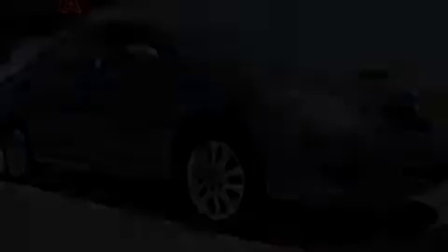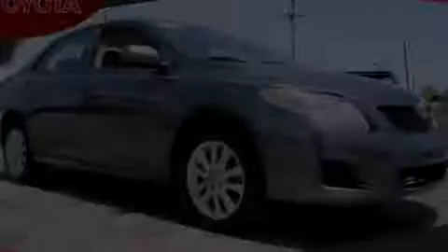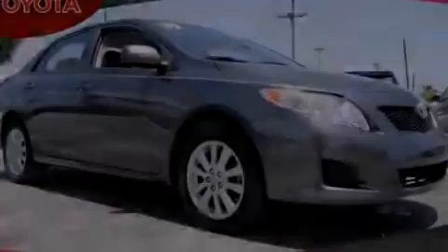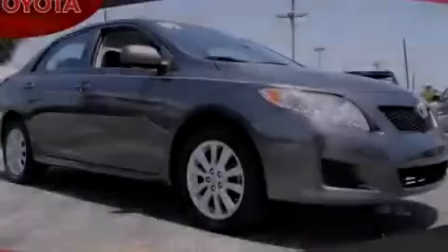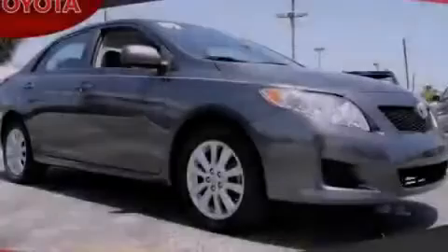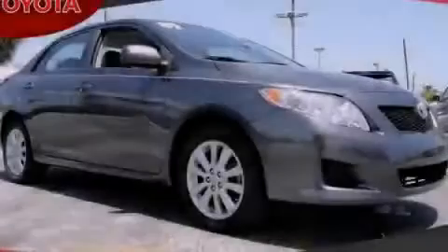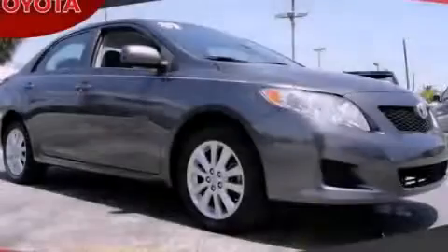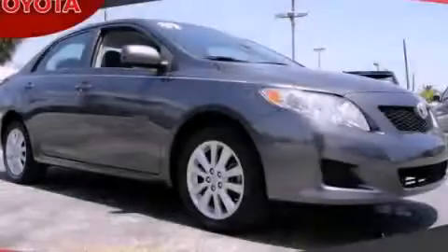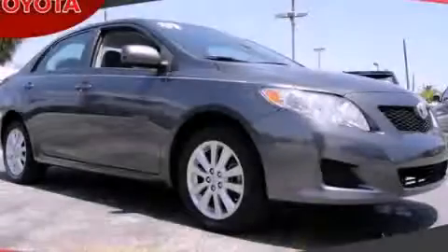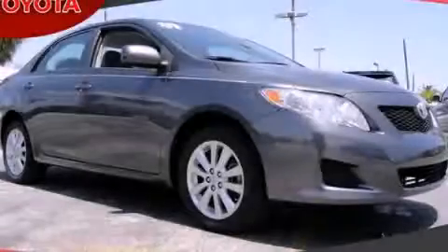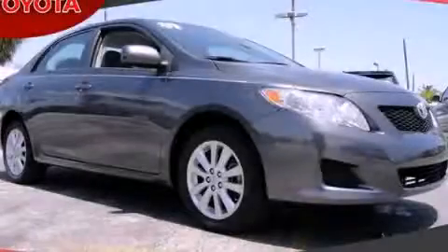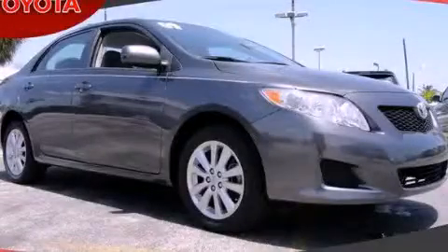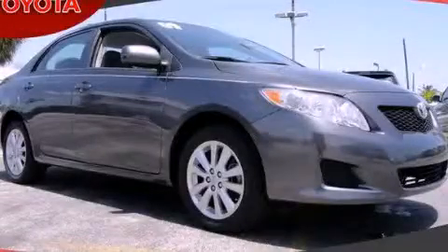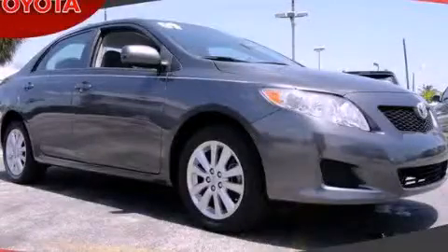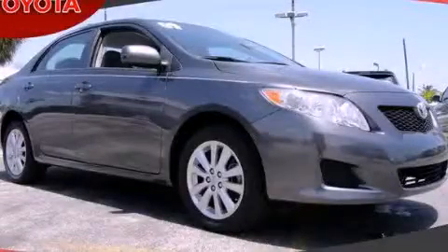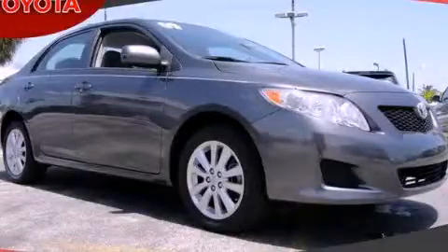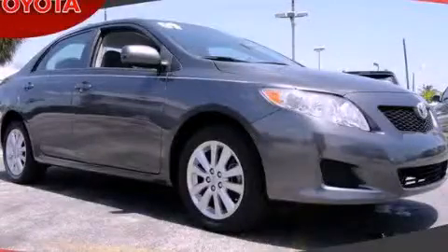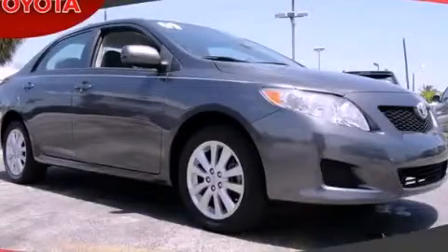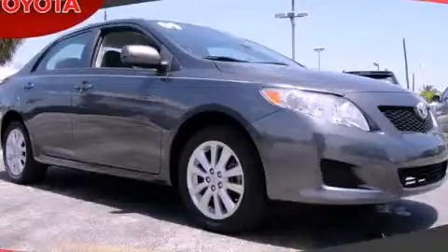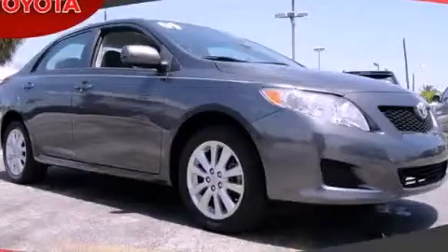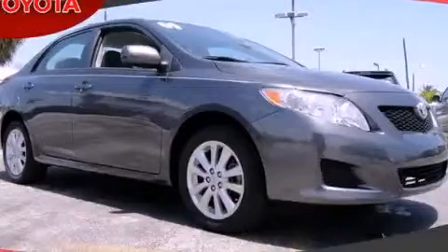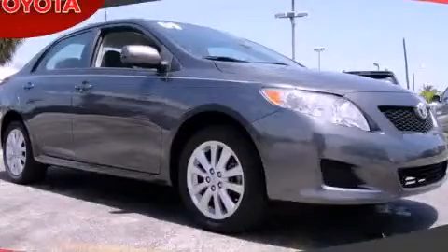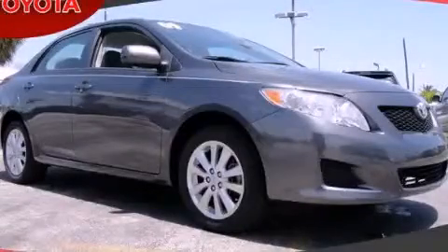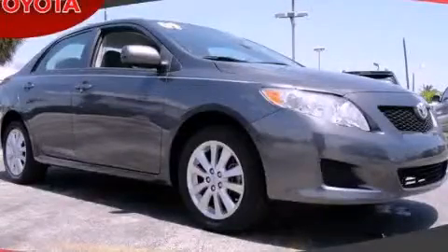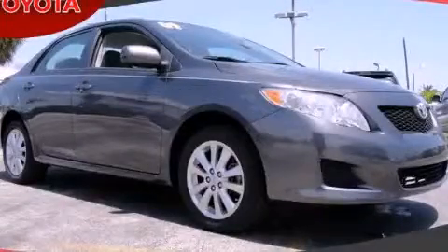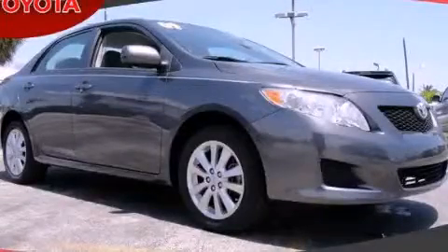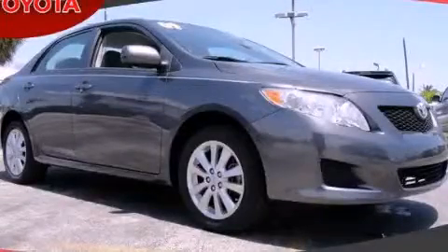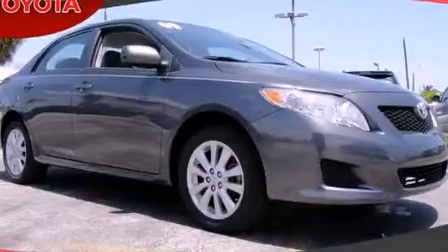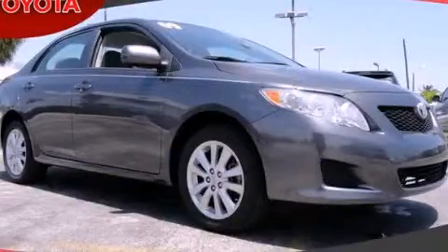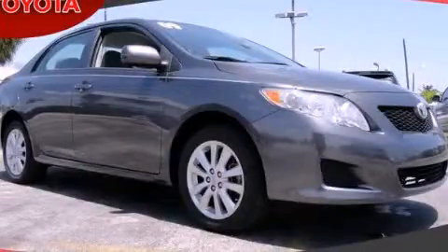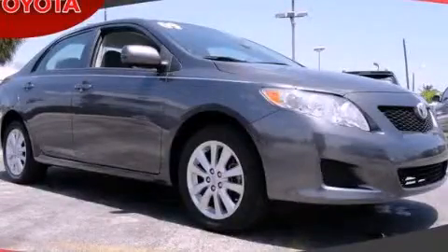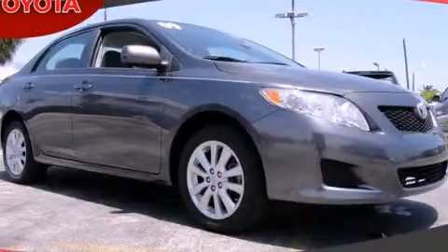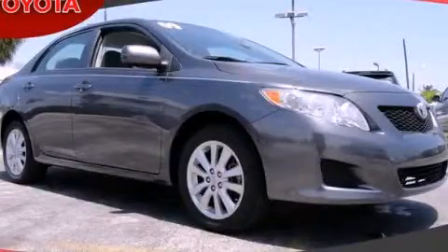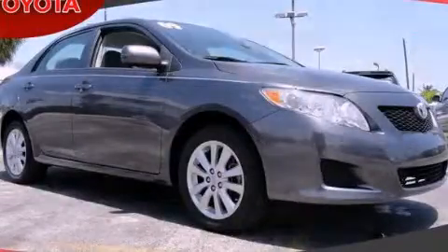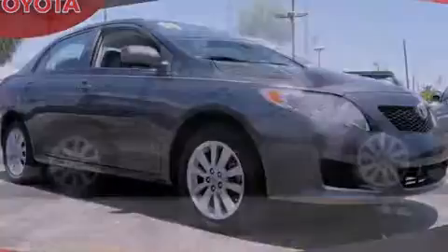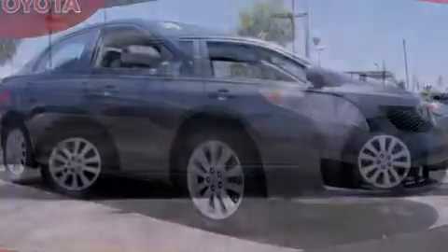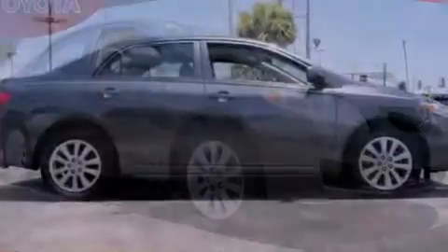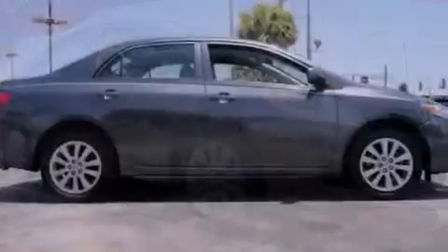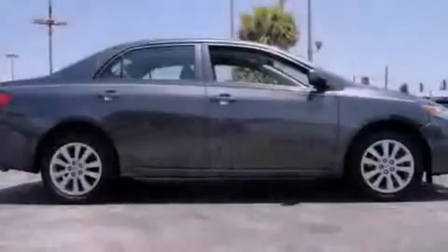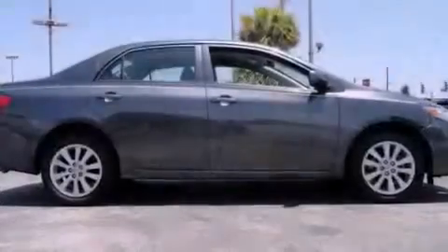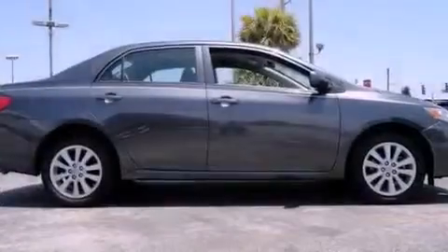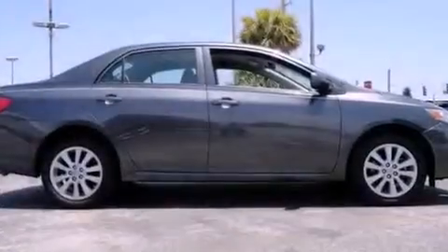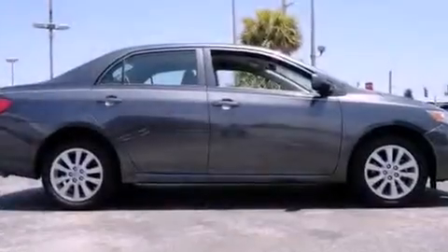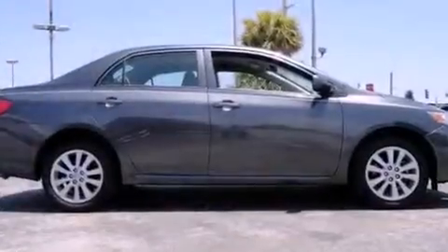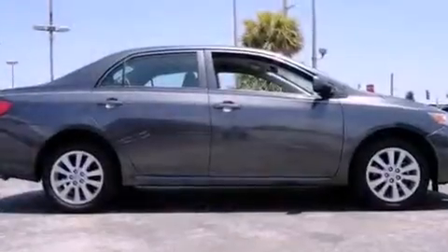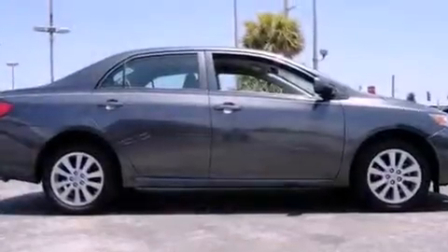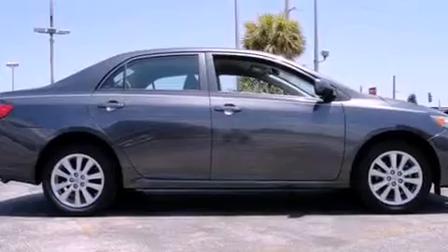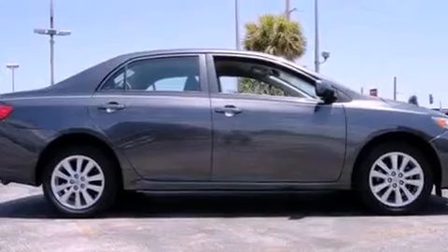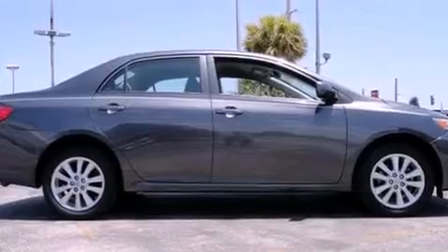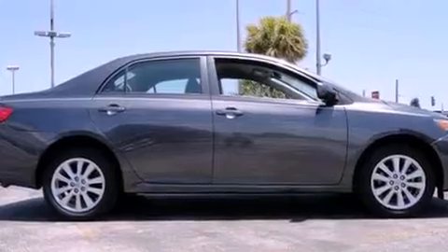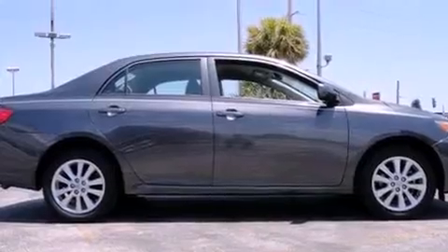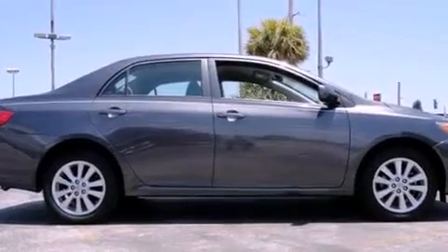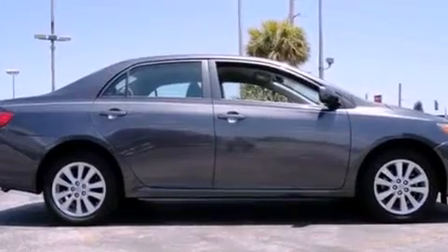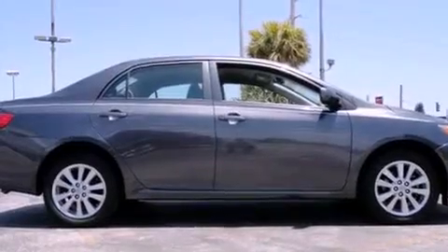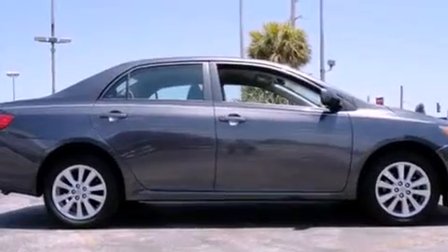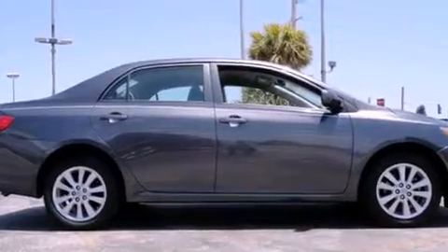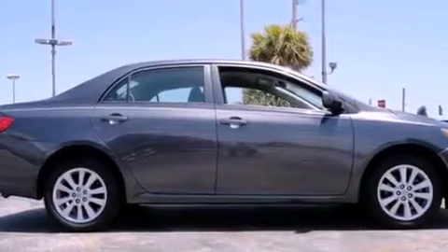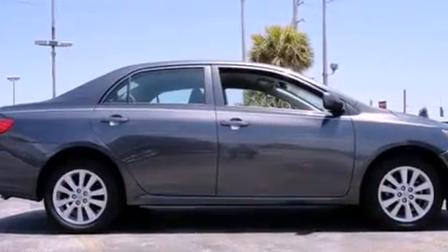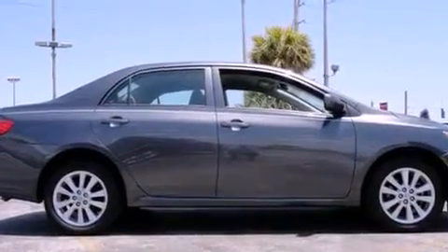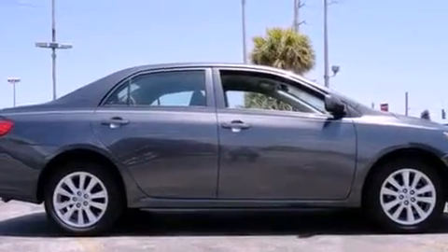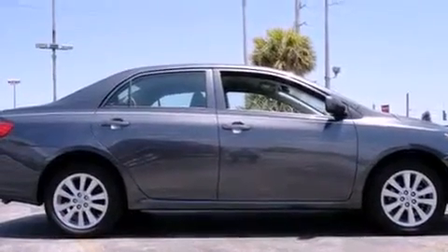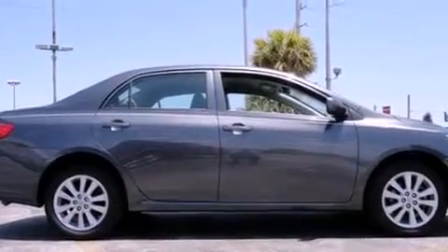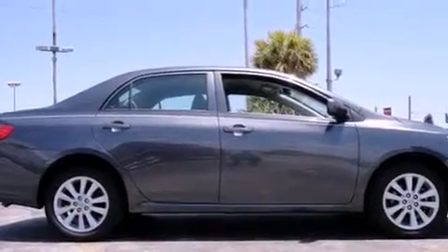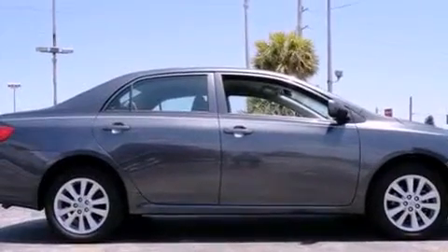This is a 2009 Toyota Corolla. It has a four-cylinder engine and an automatic transmission.